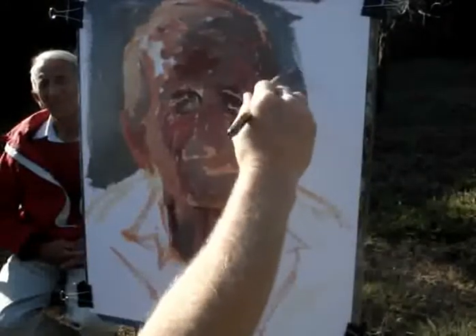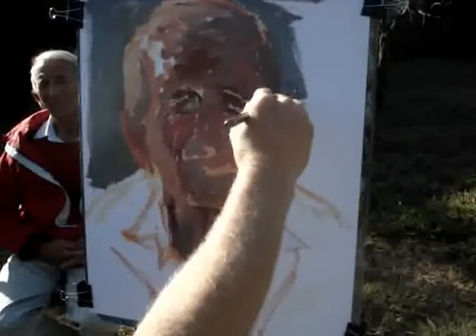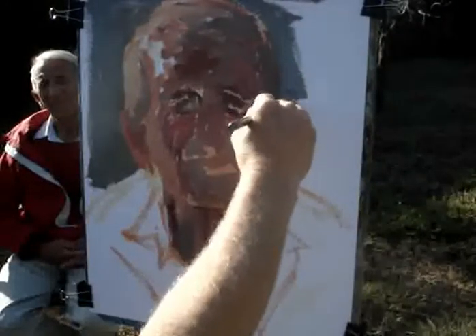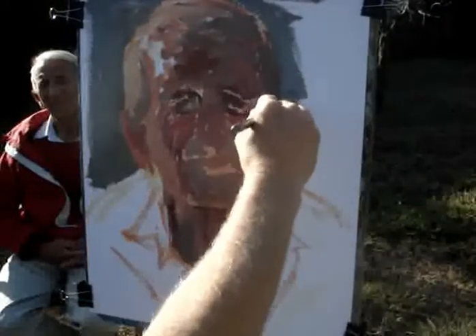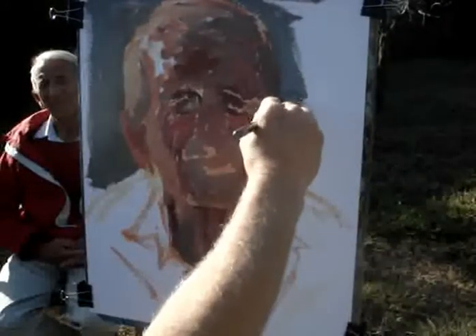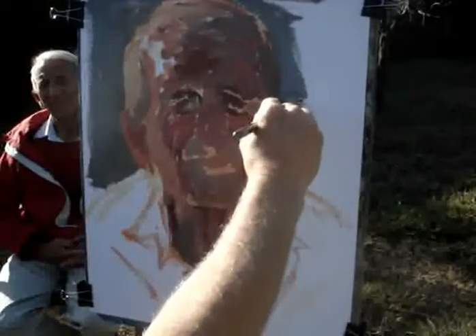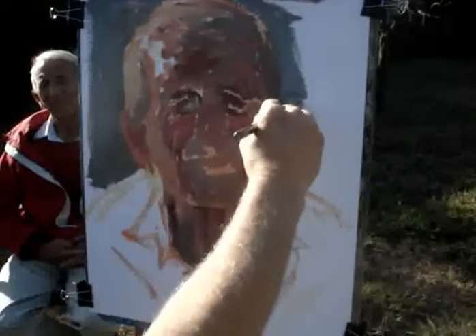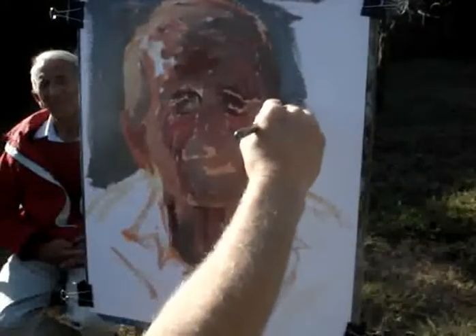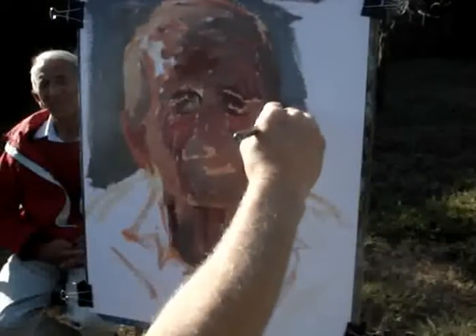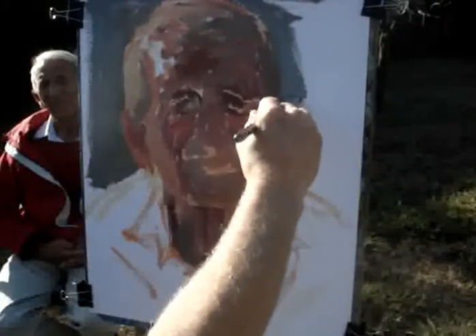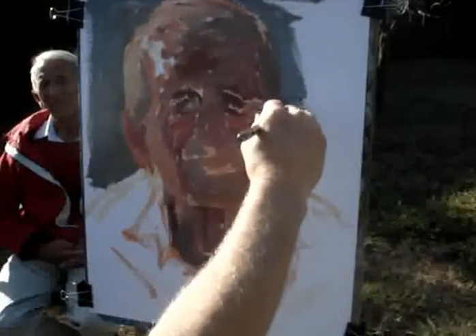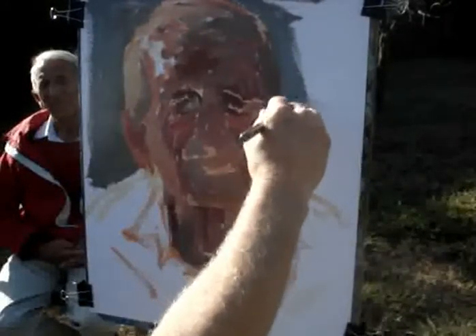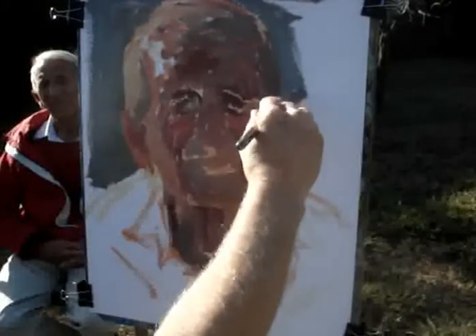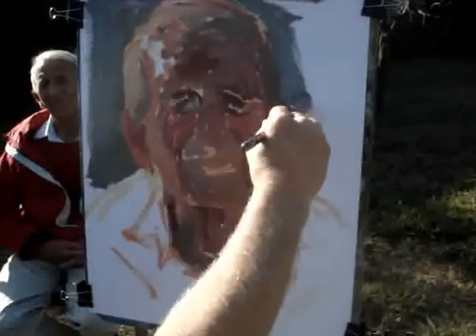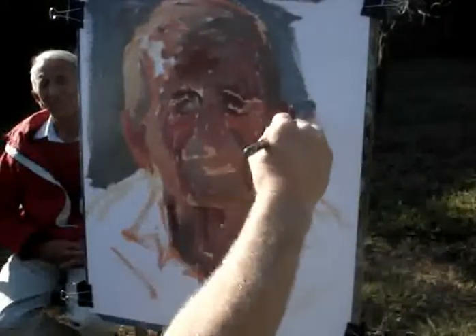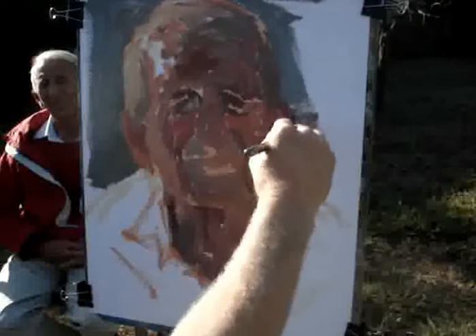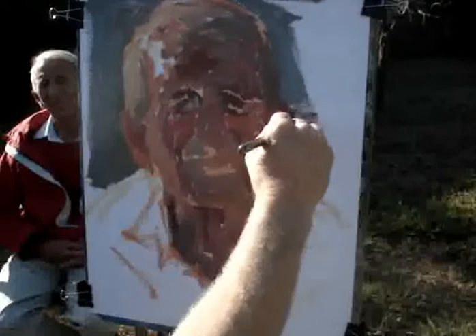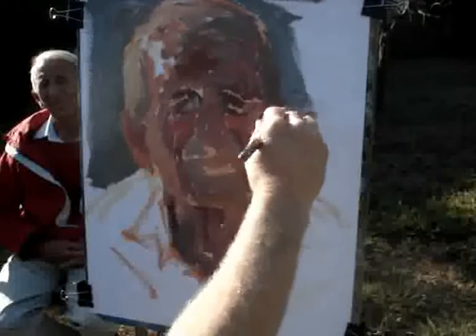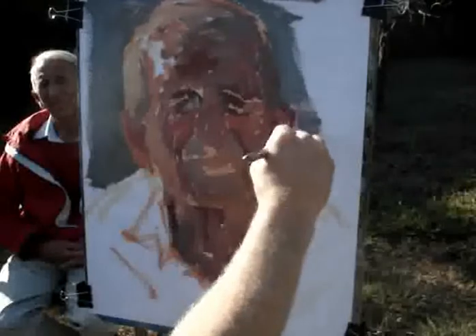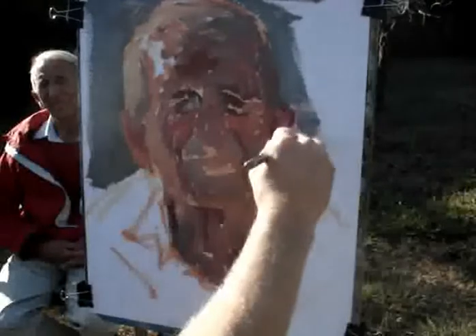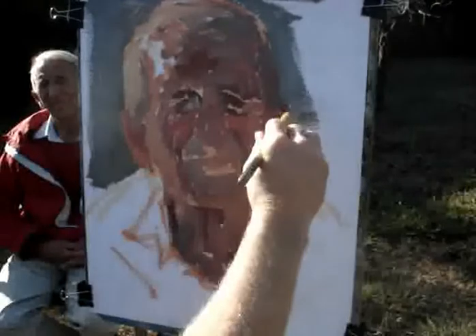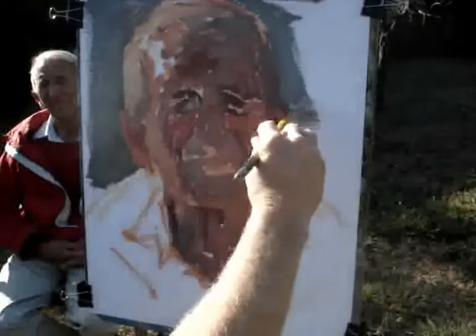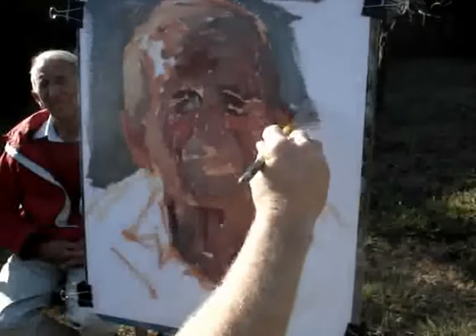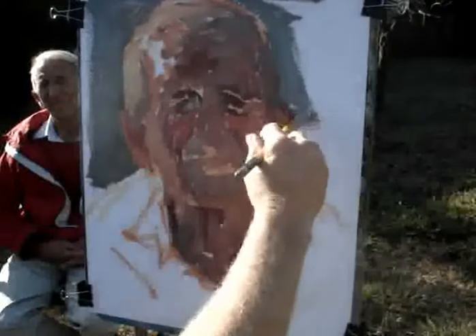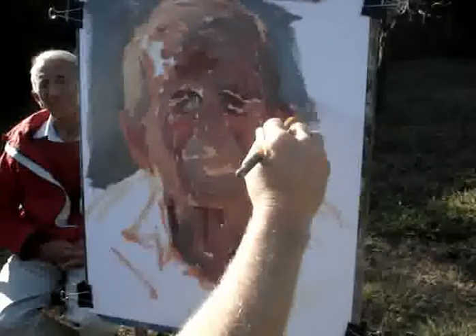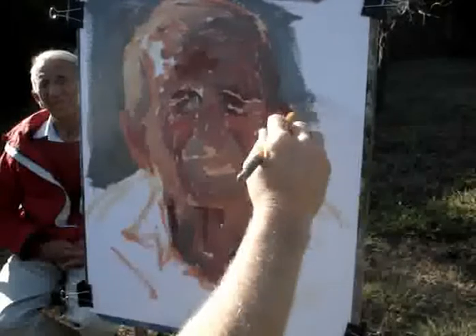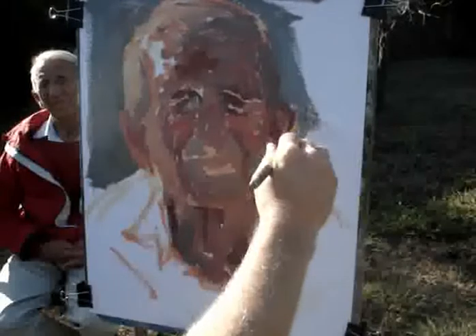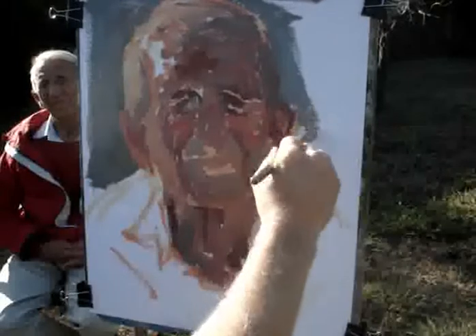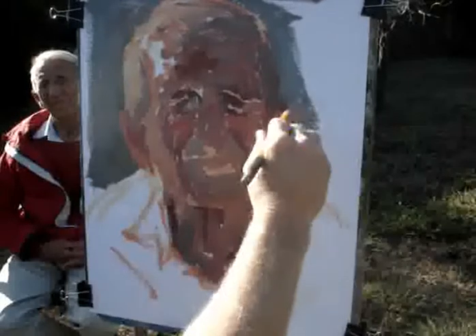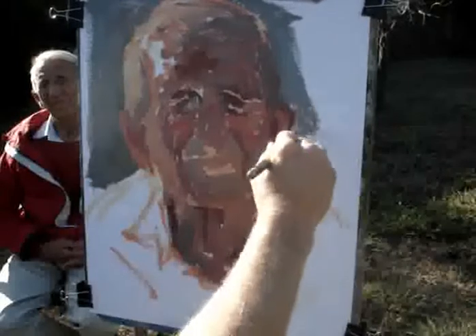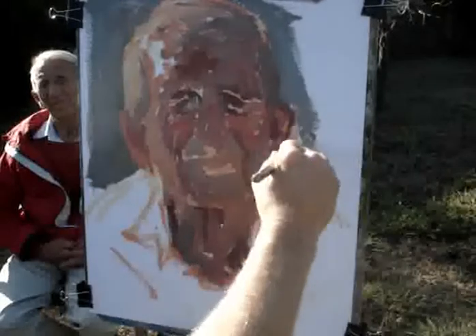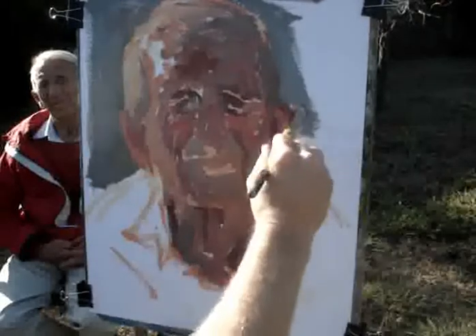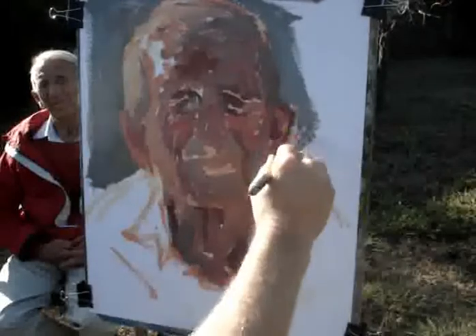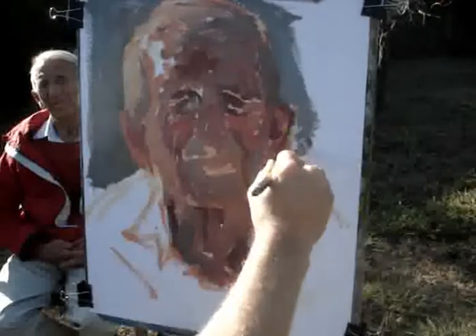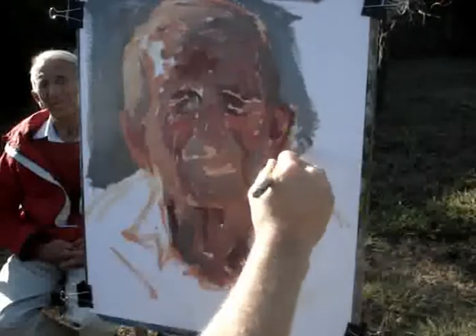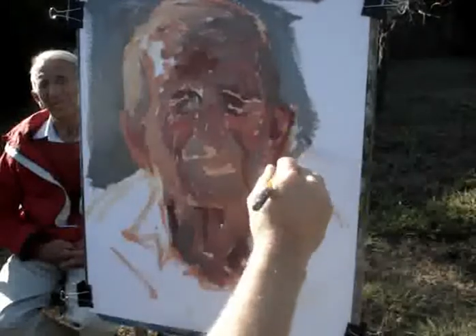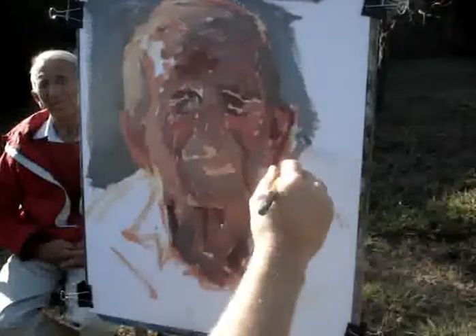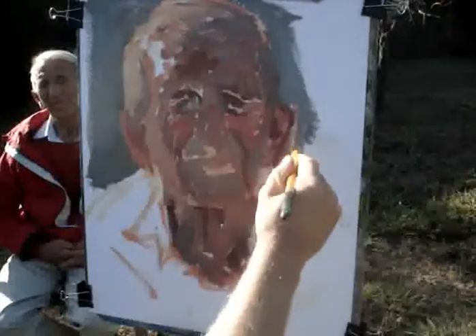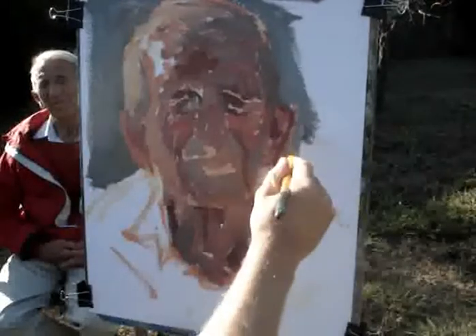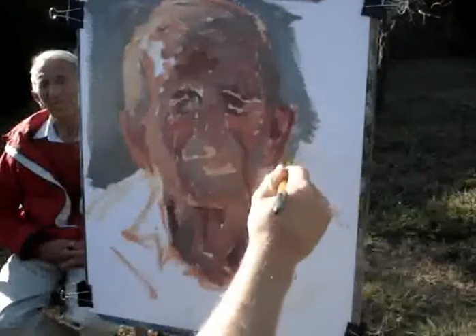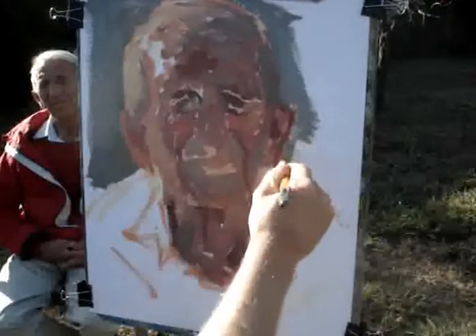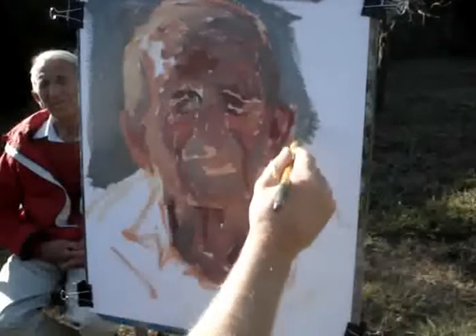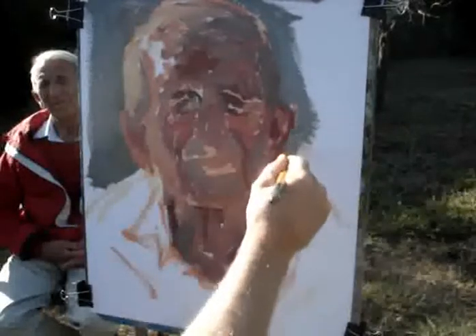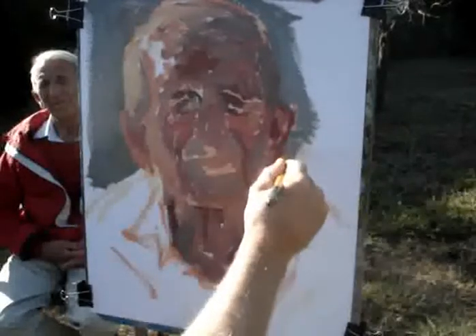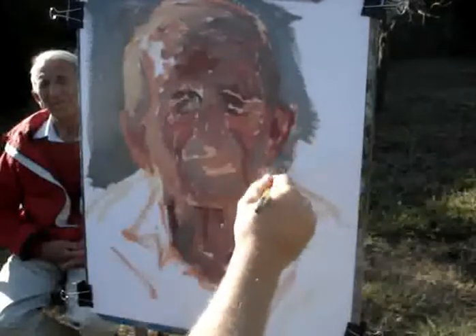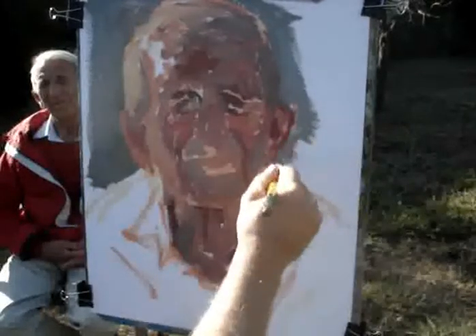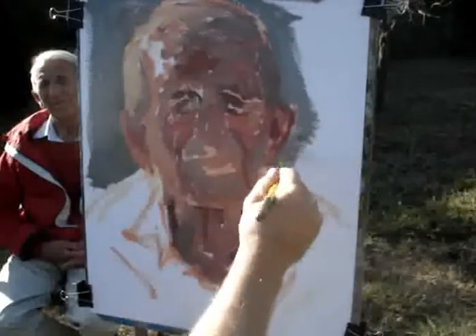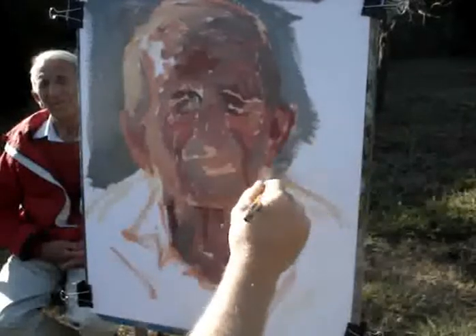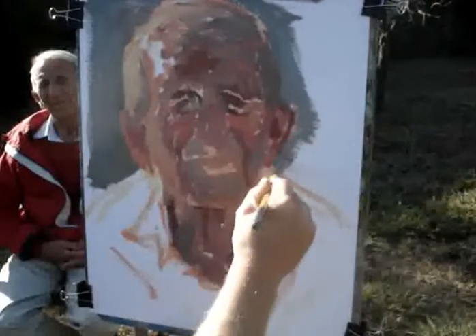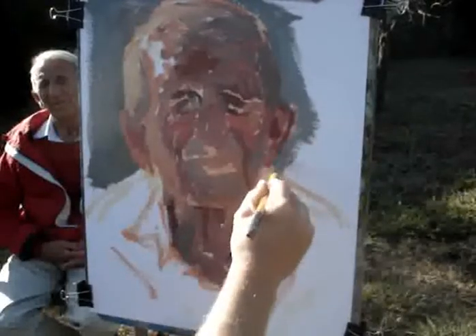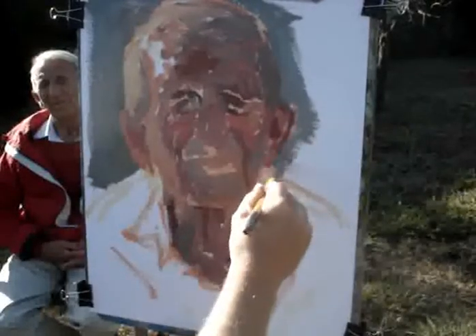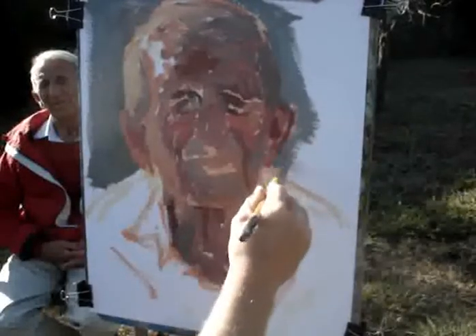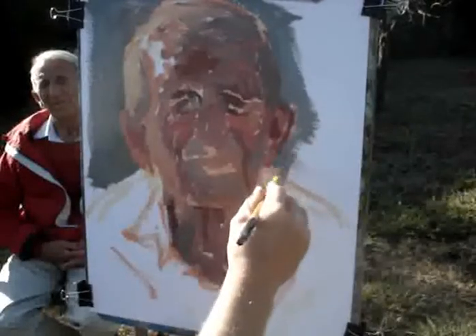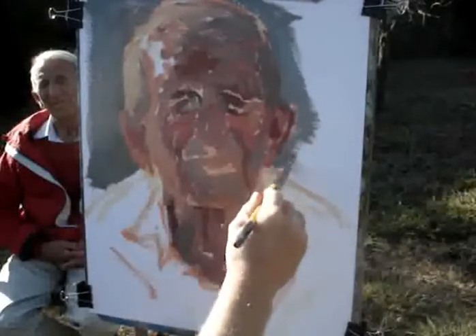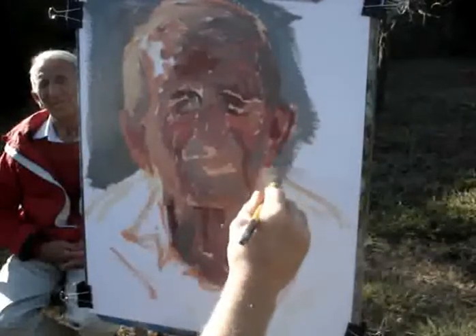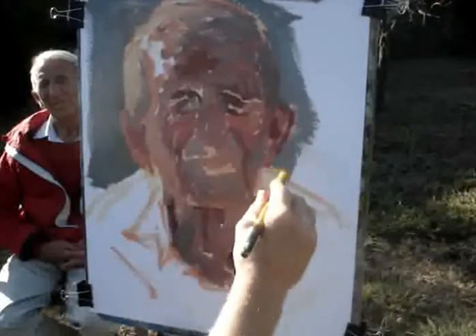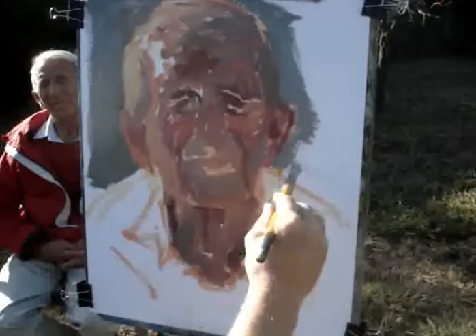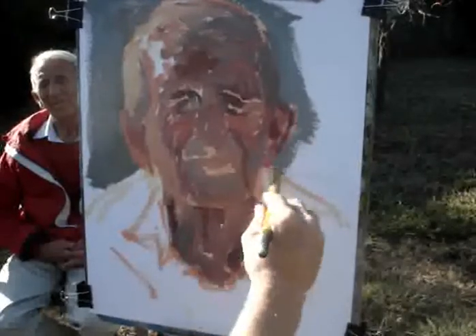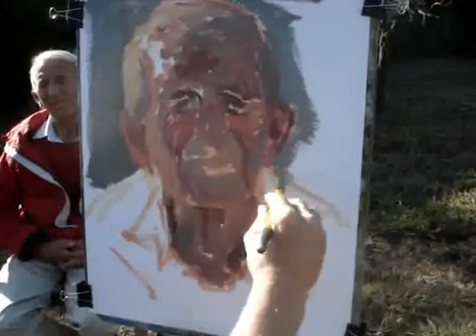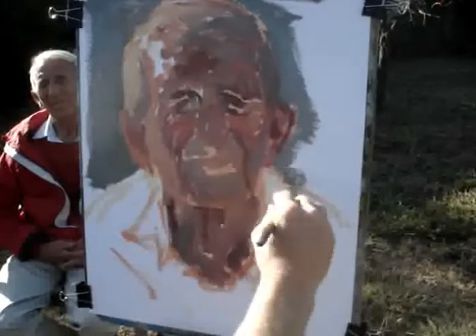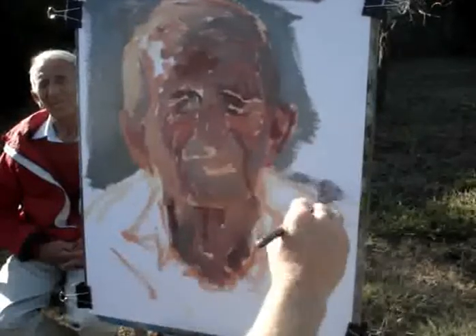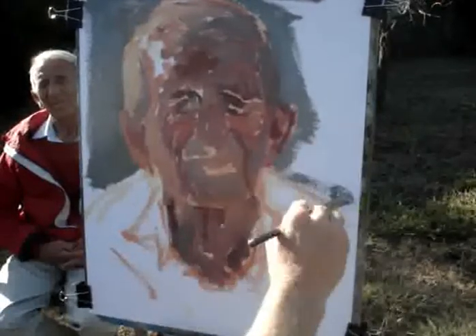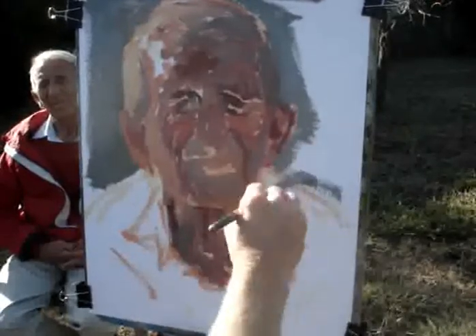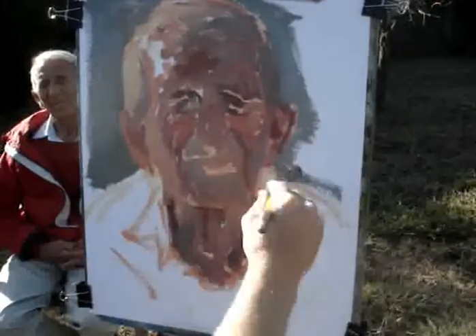Every time your brush is on here, your eye should be going to the model and then looking to see where to put the brush stroke.